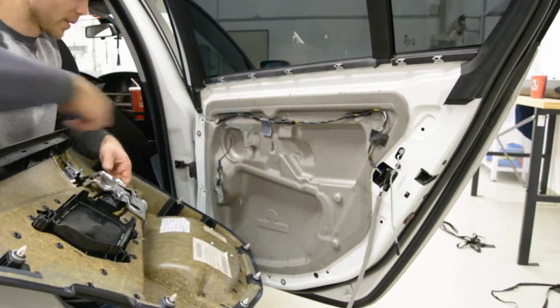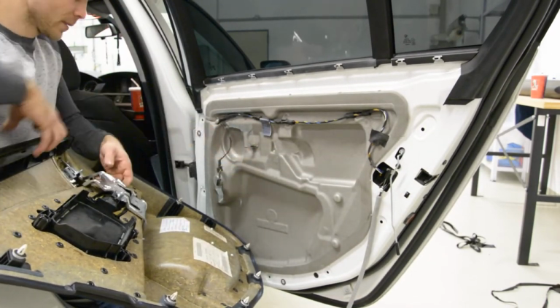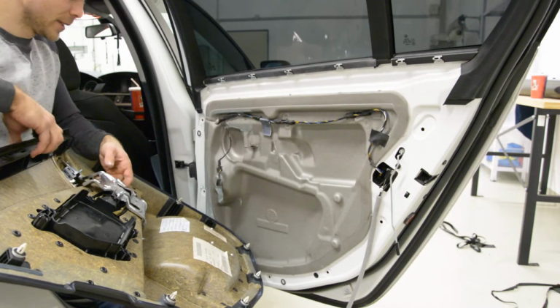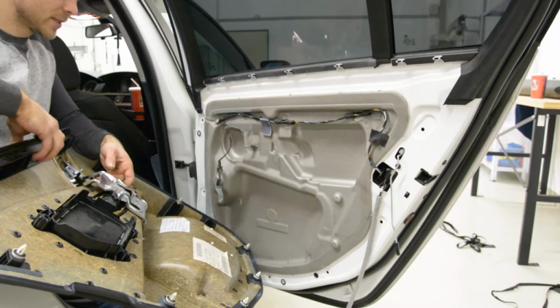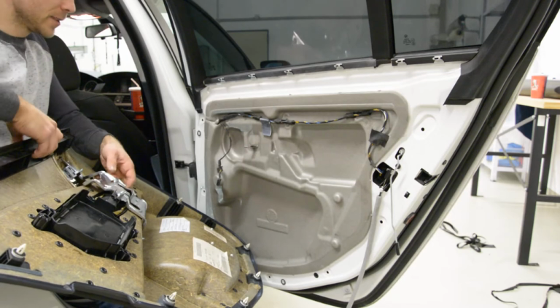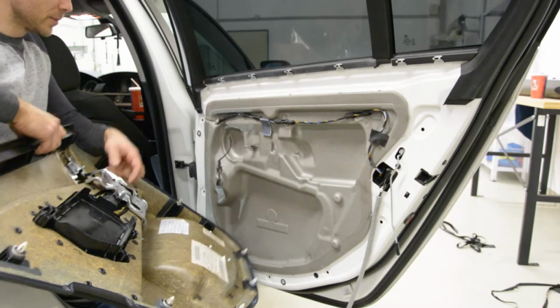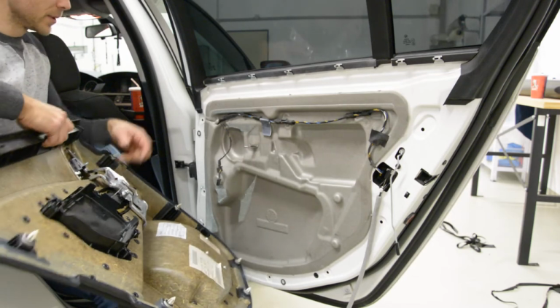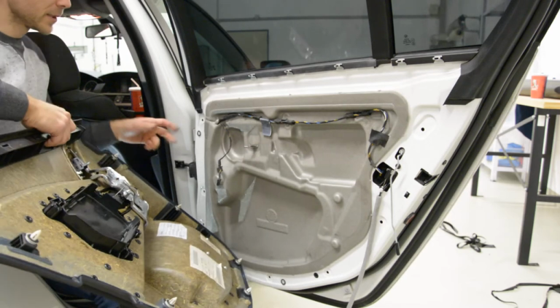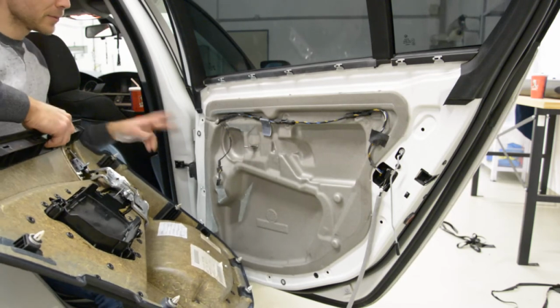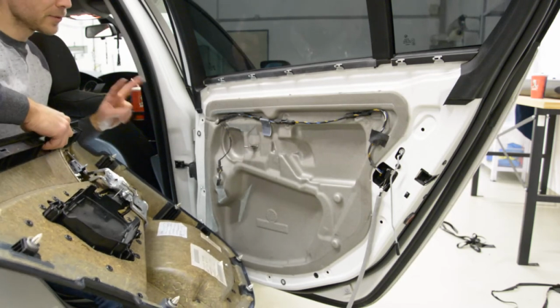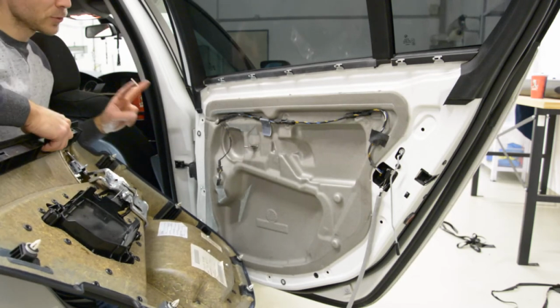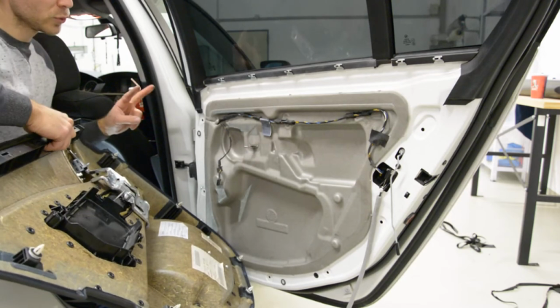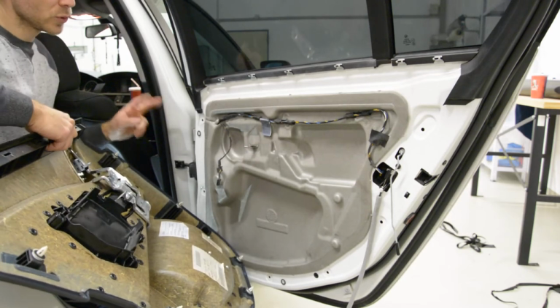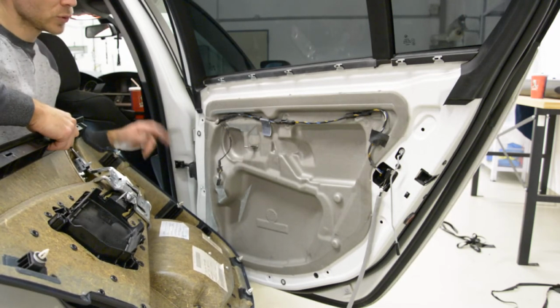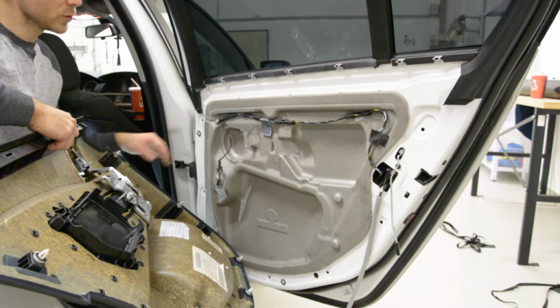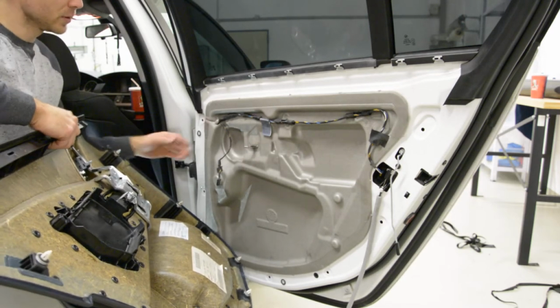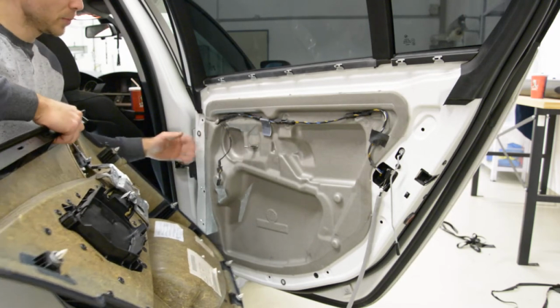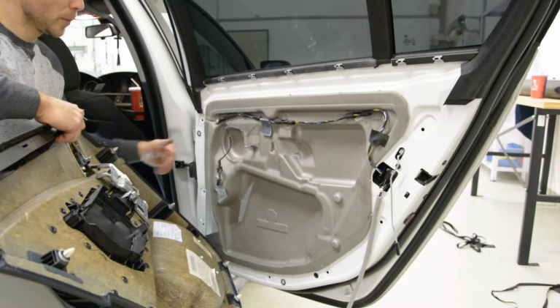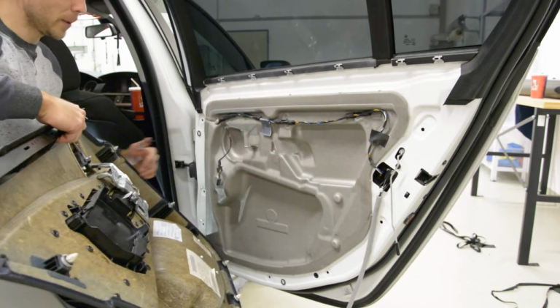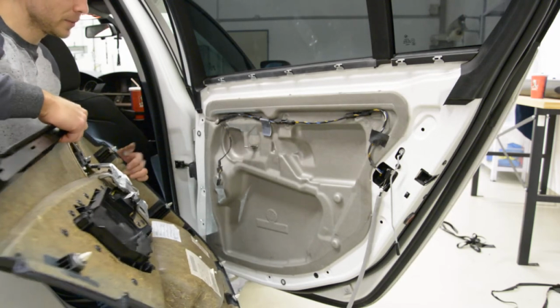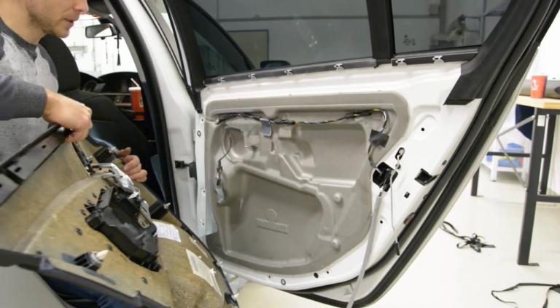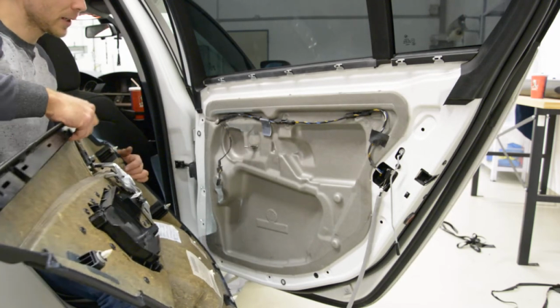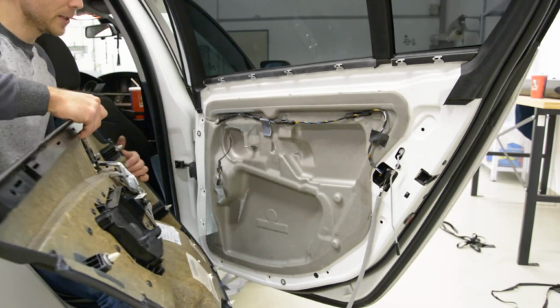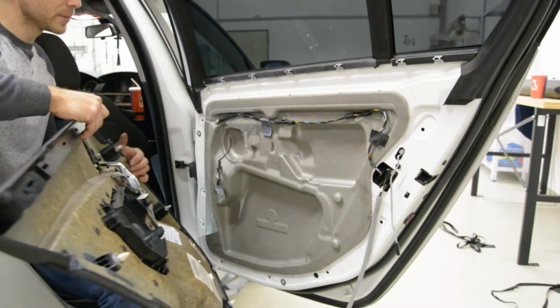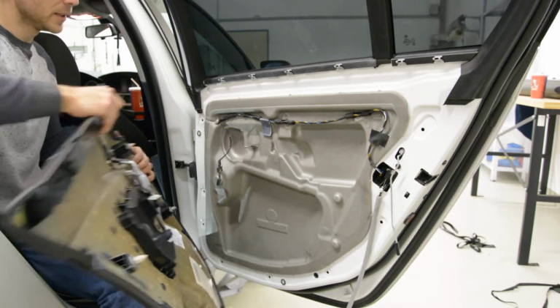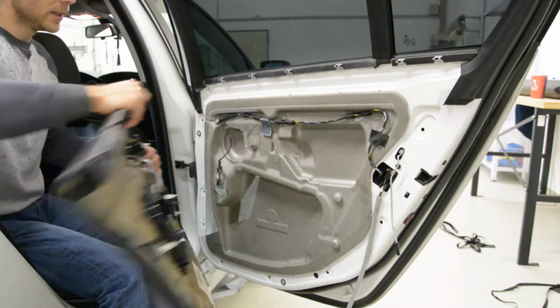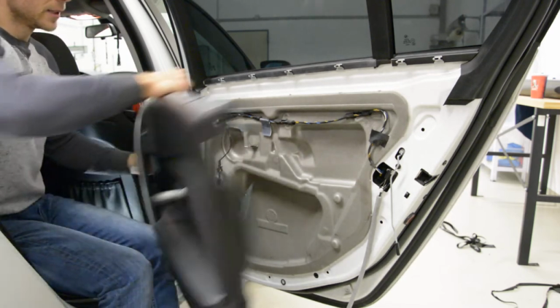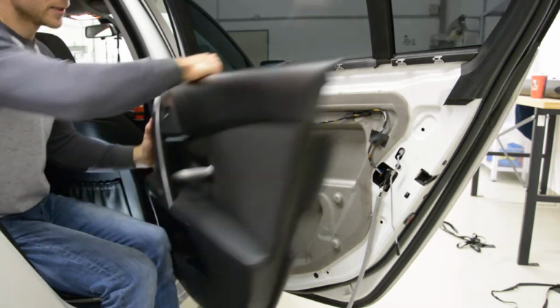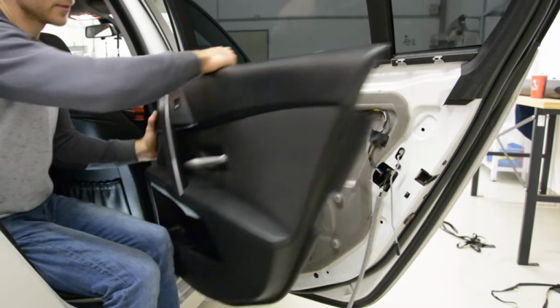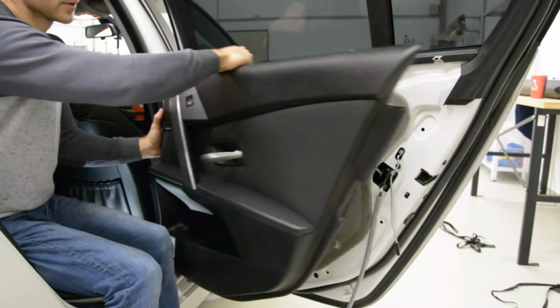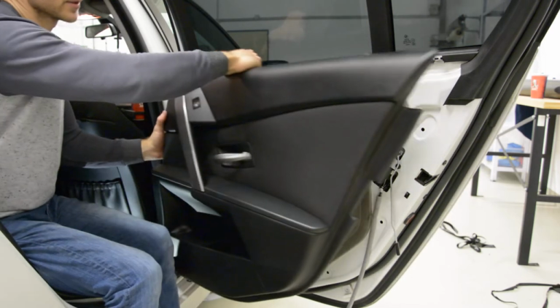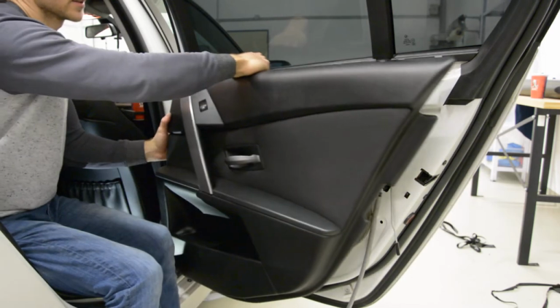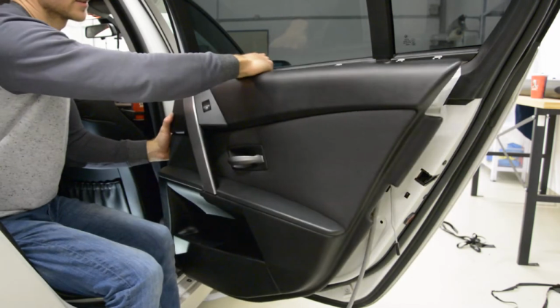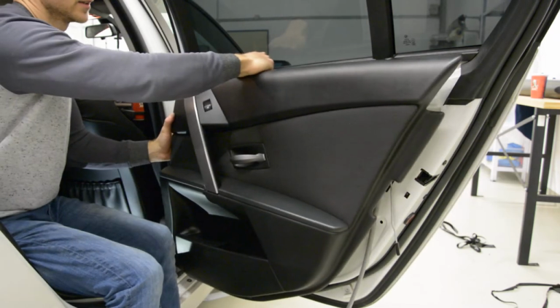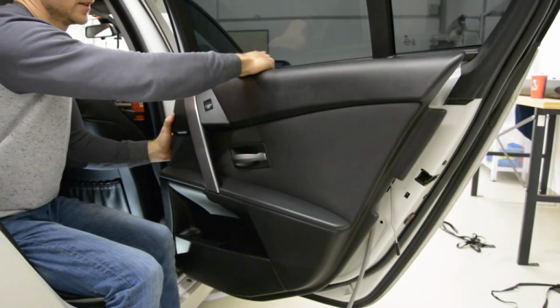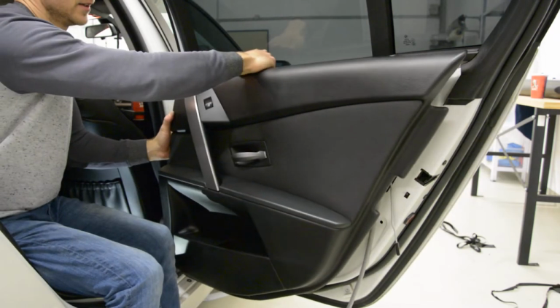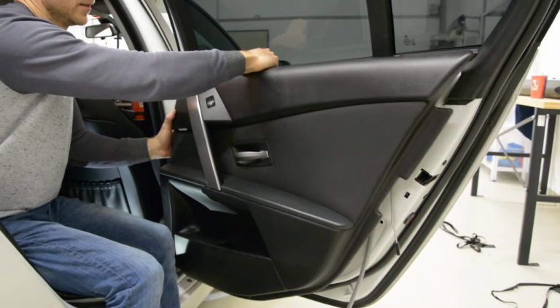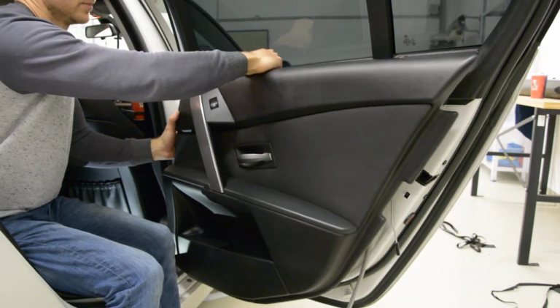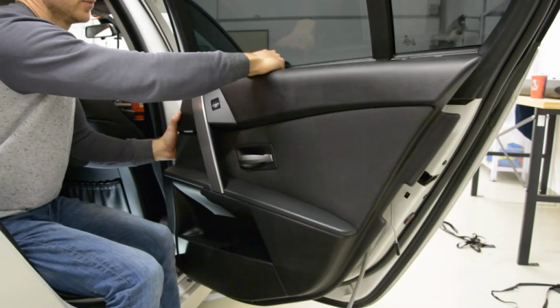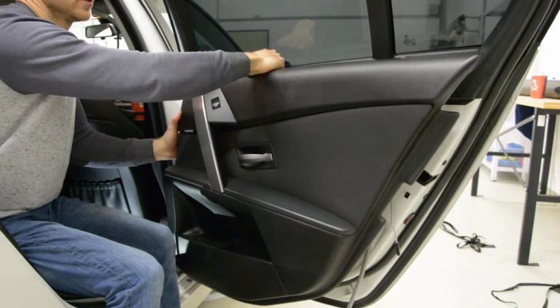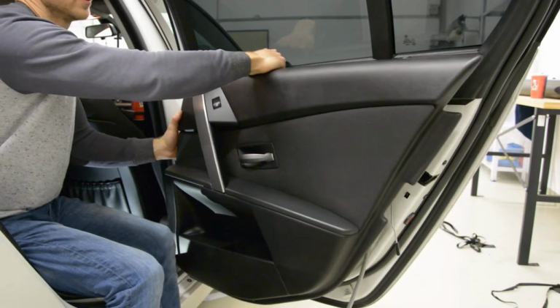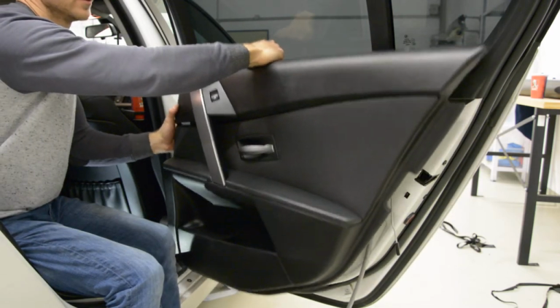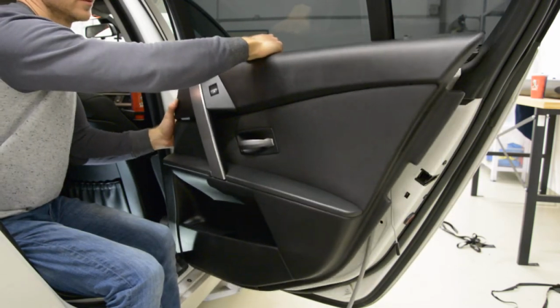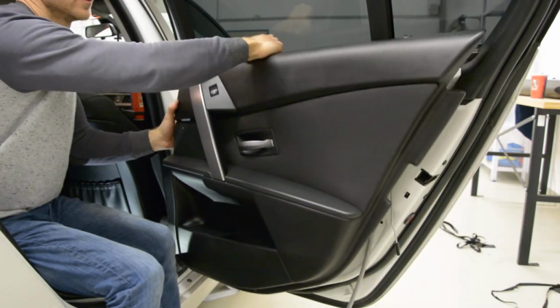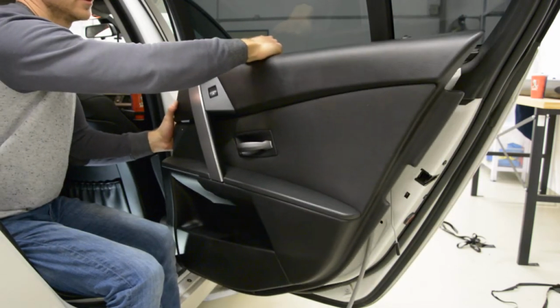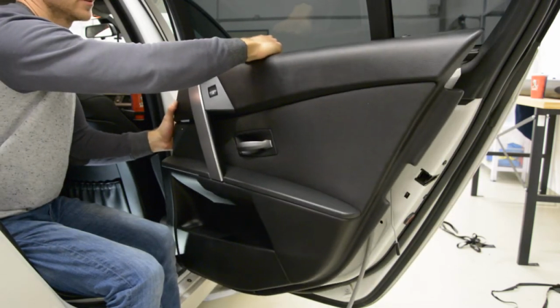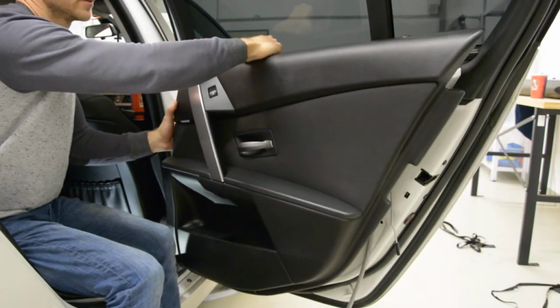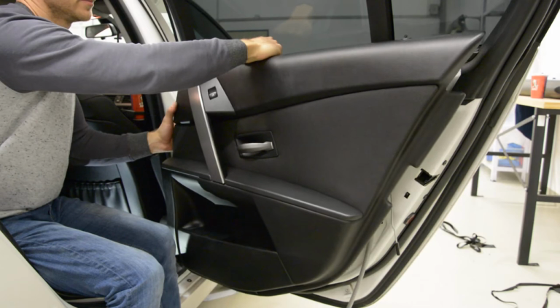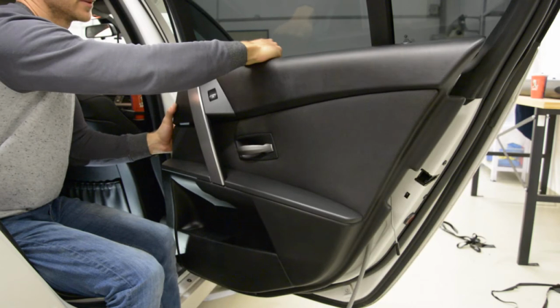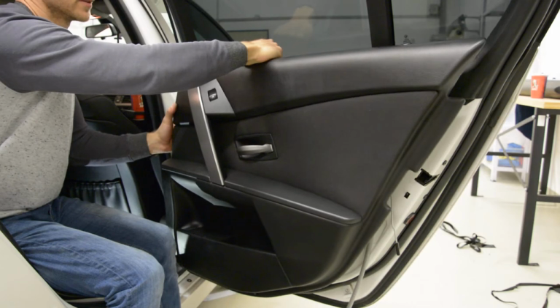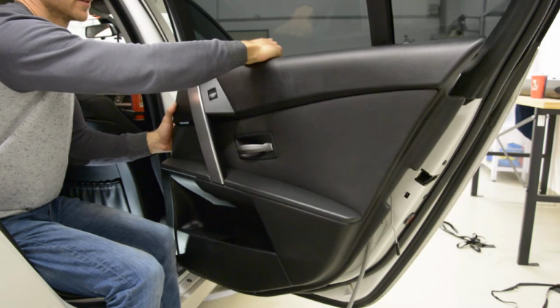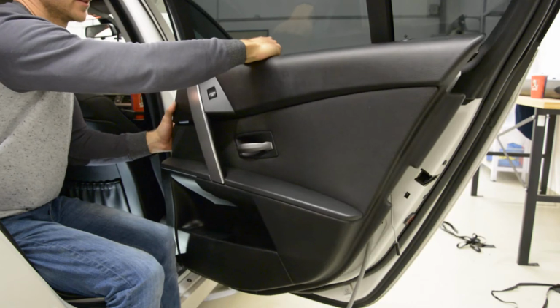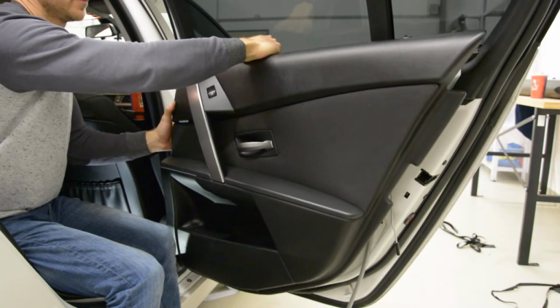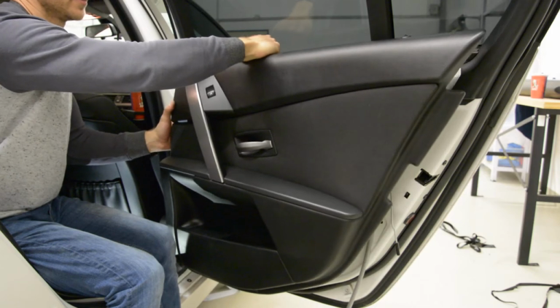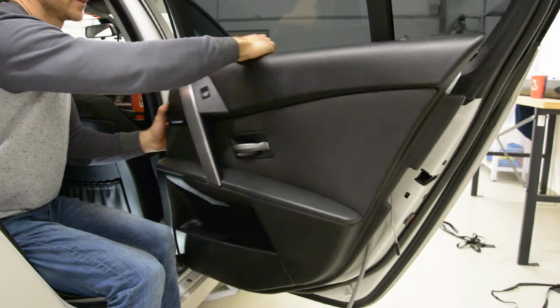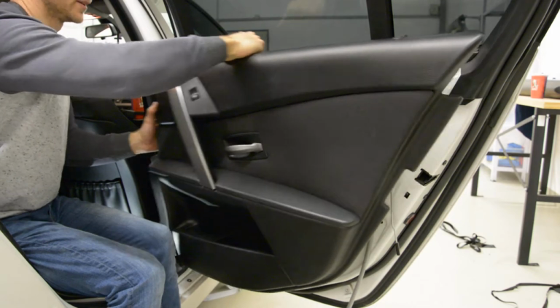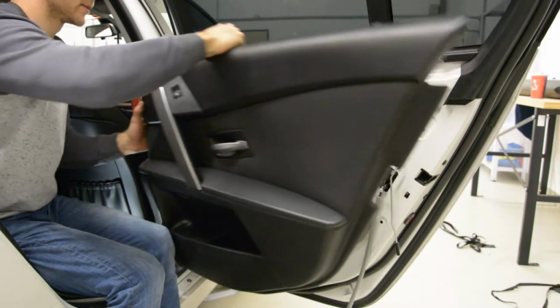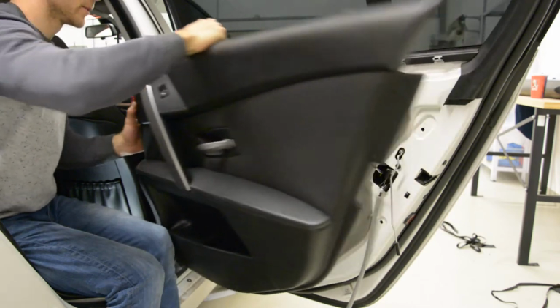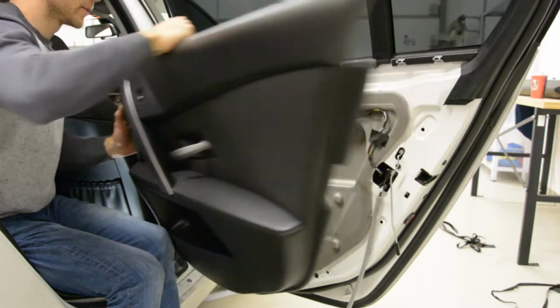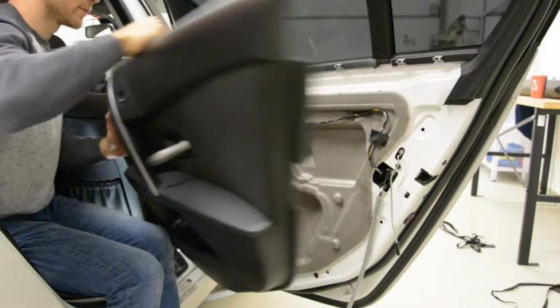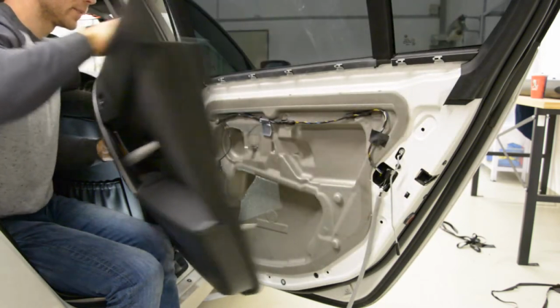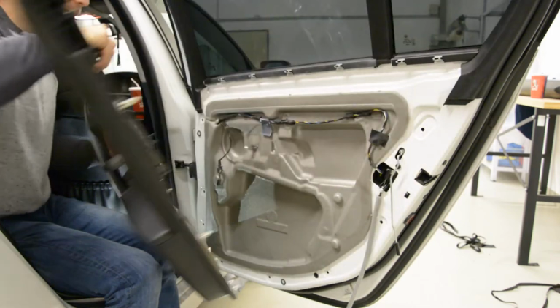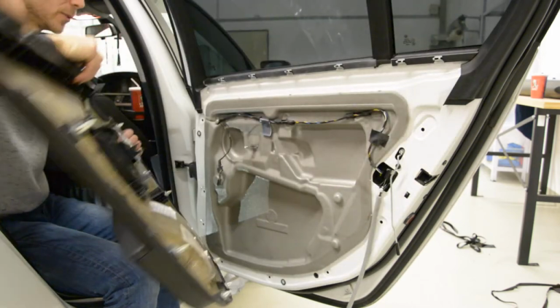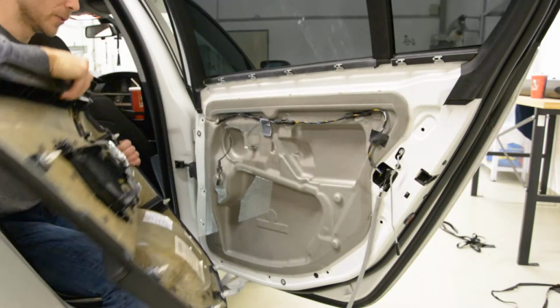It's simple: remove two screws, pop up the clips, and after that pull a little bit up and you are free to go.